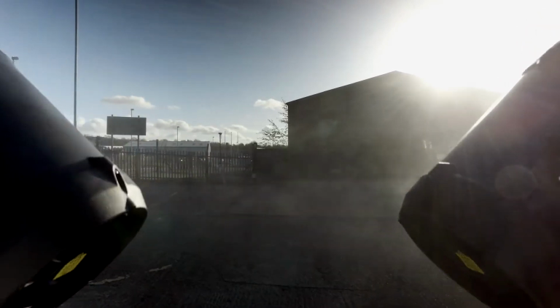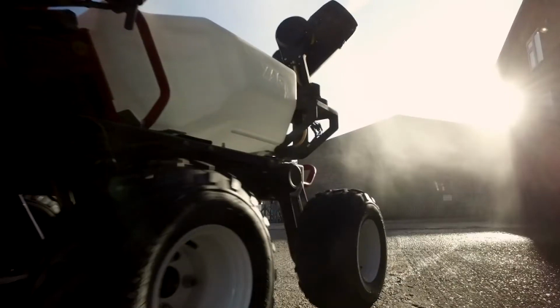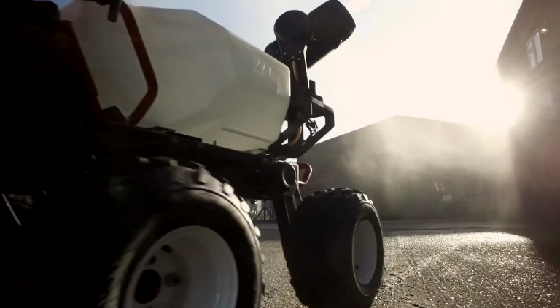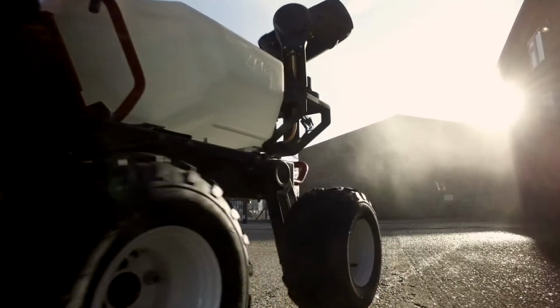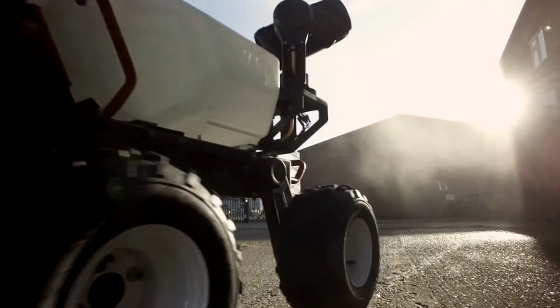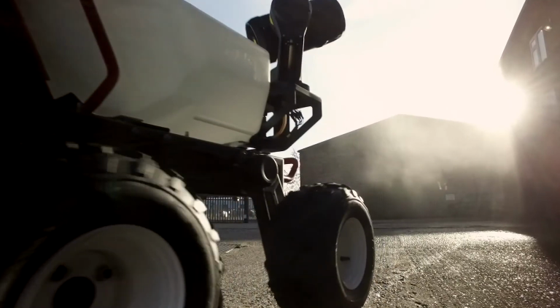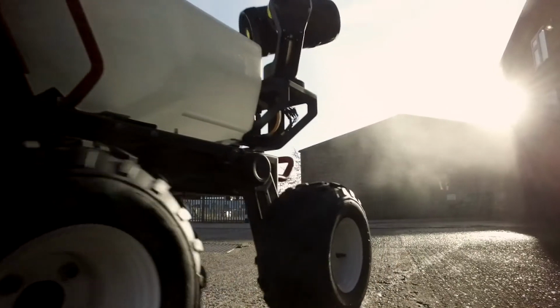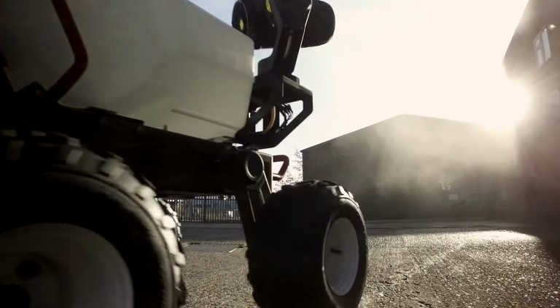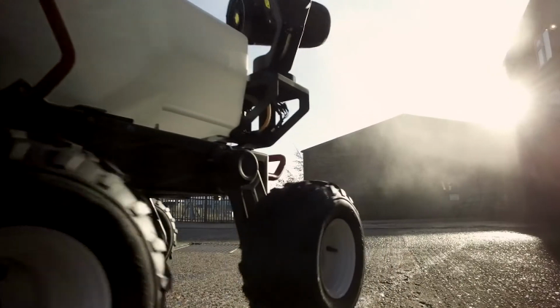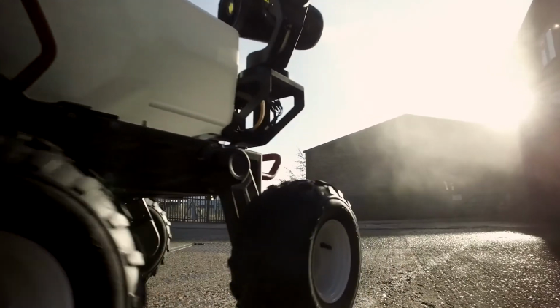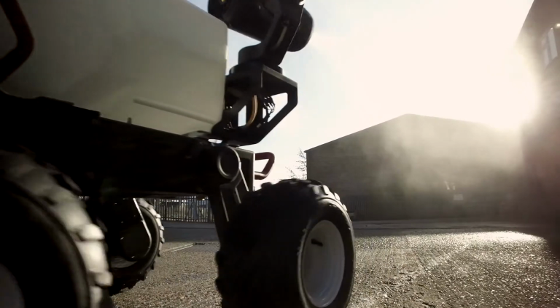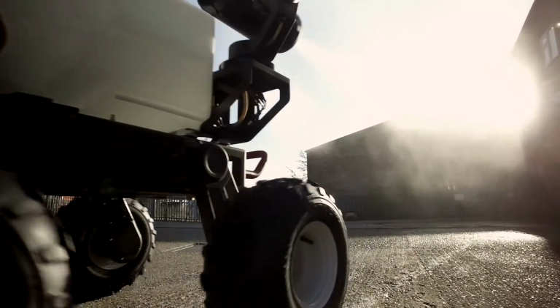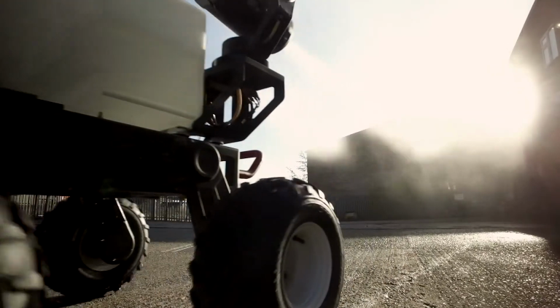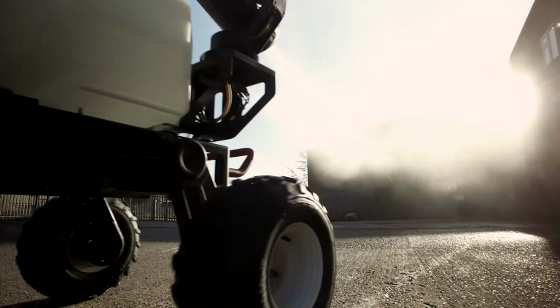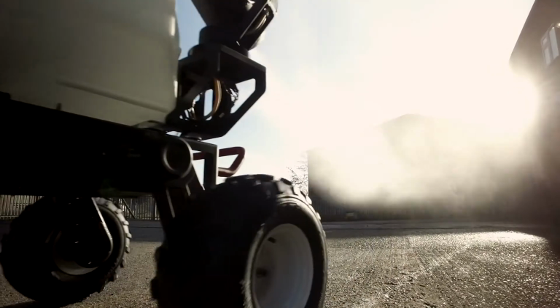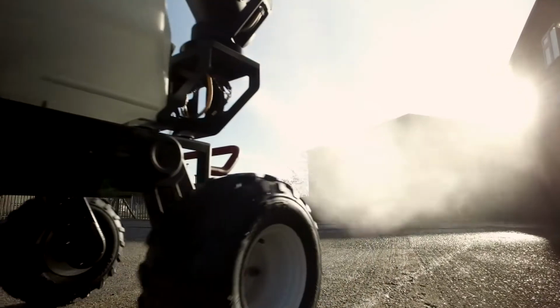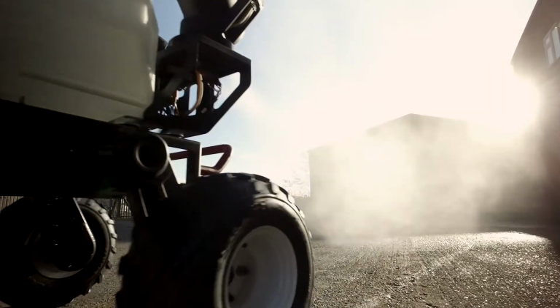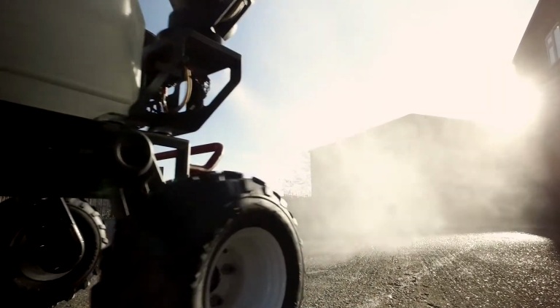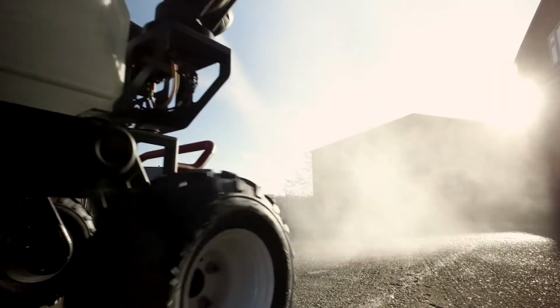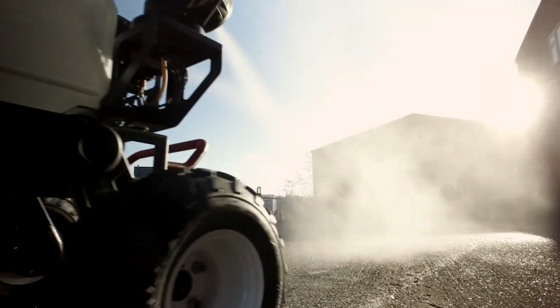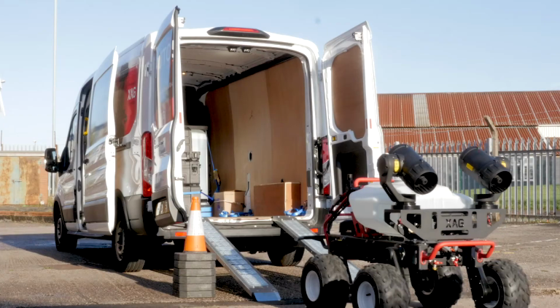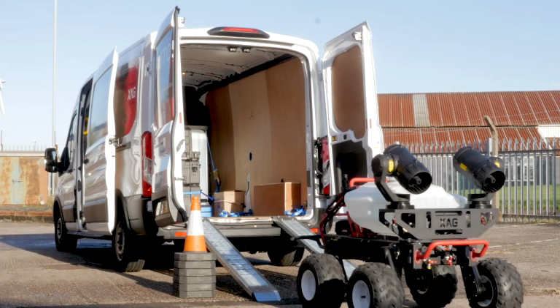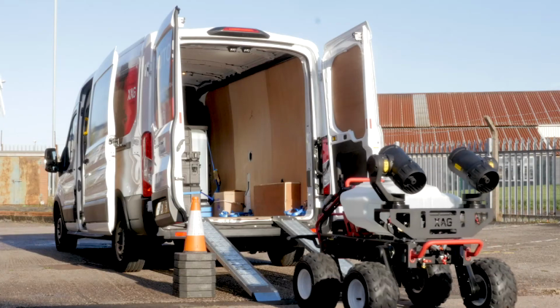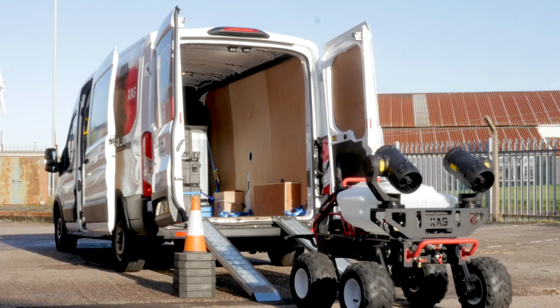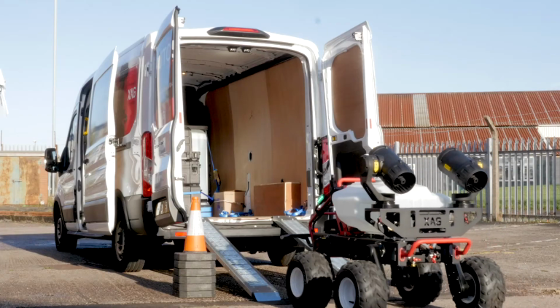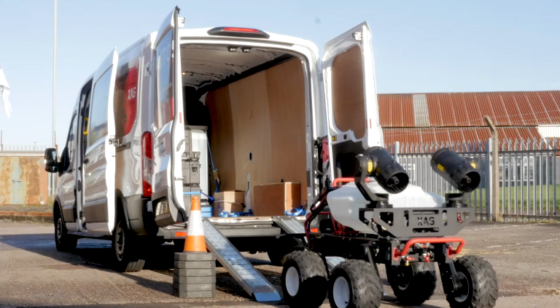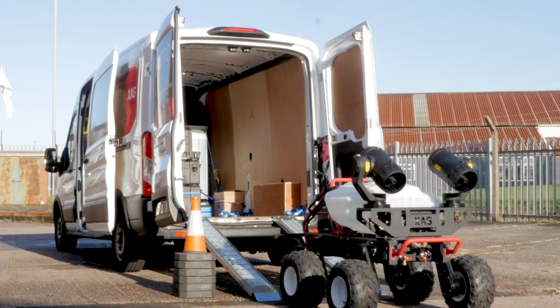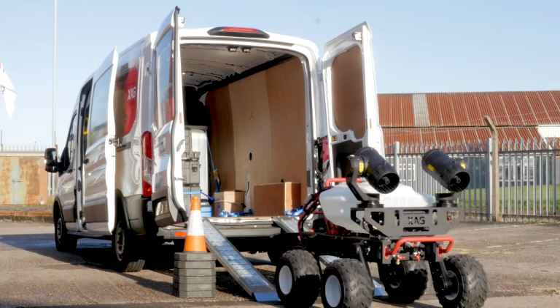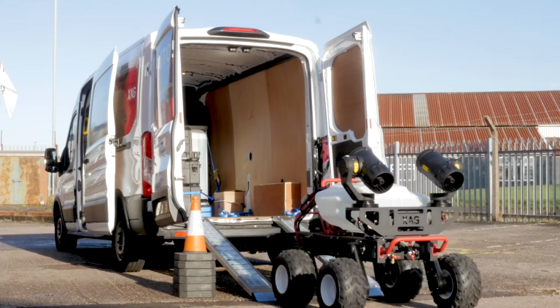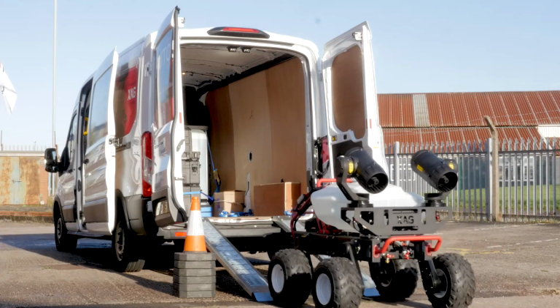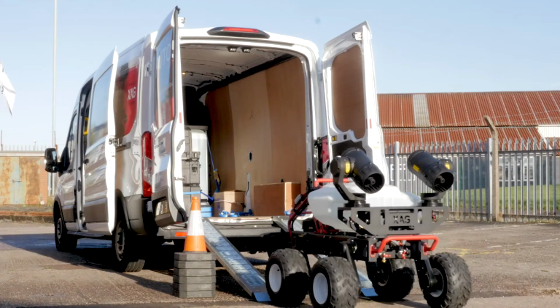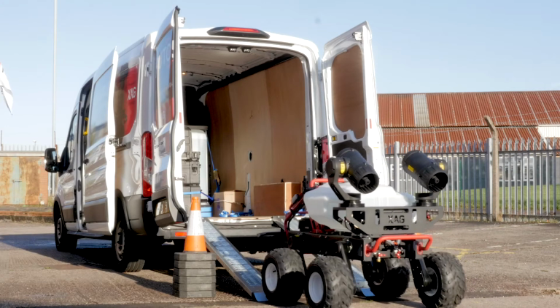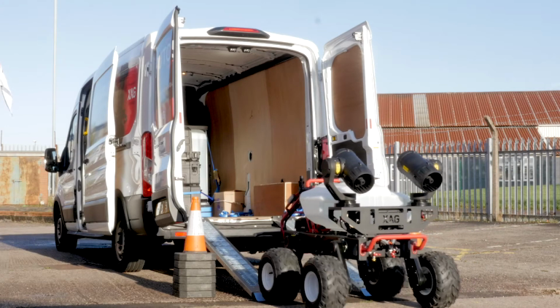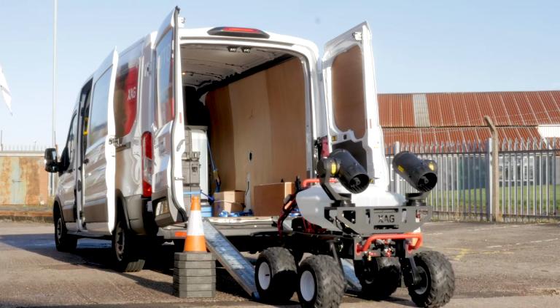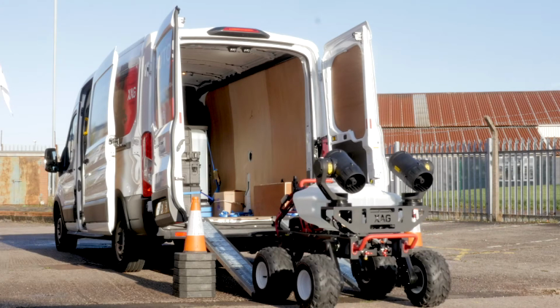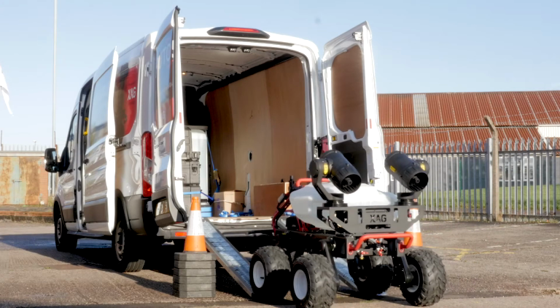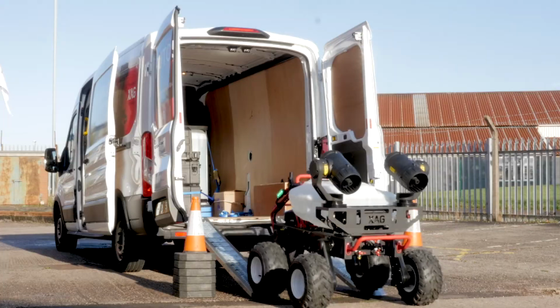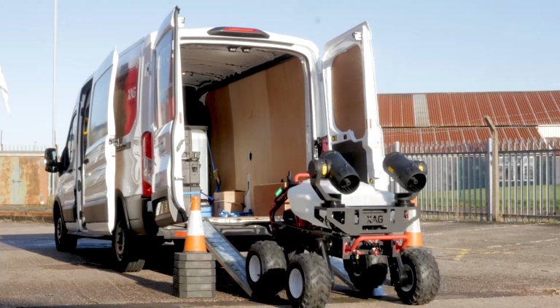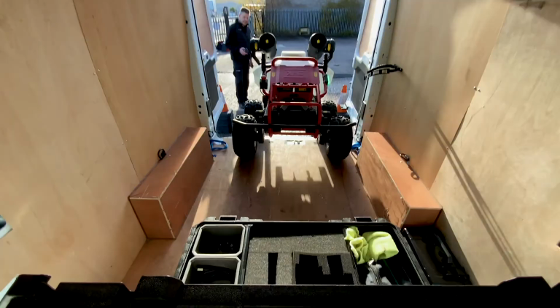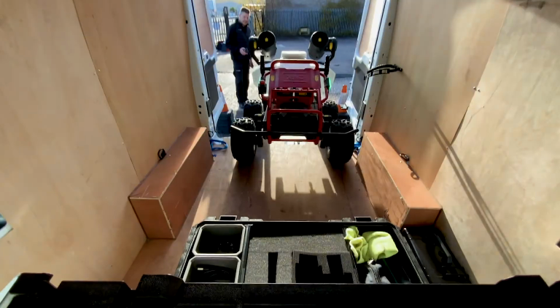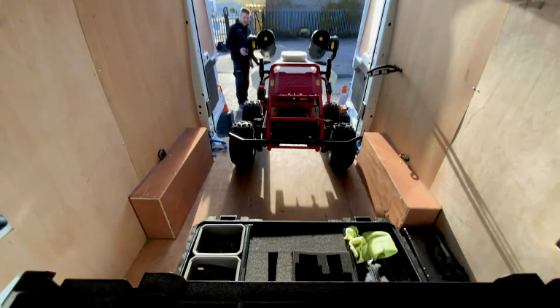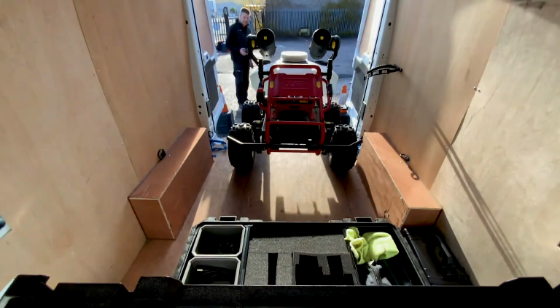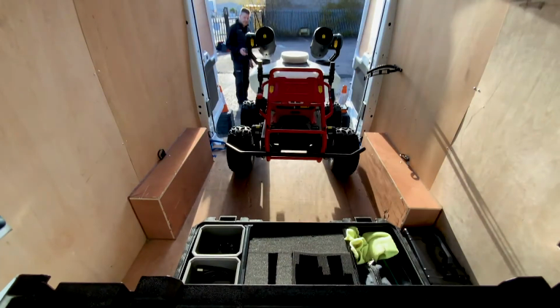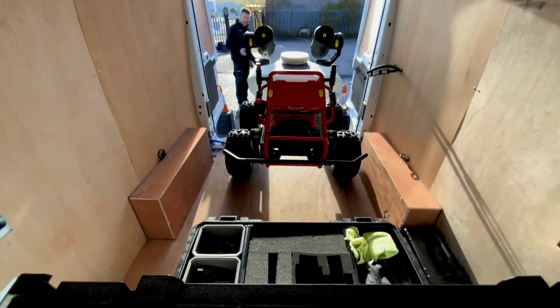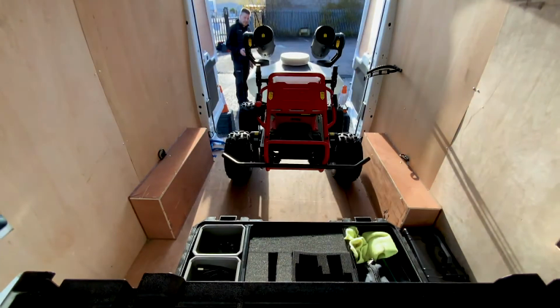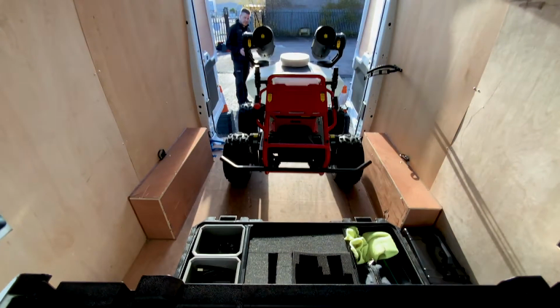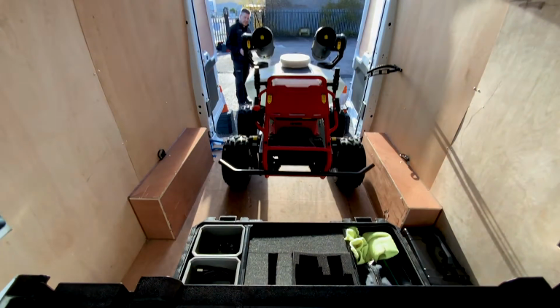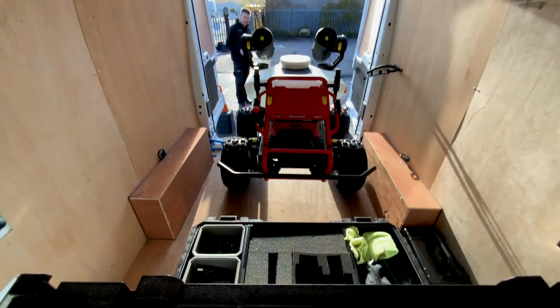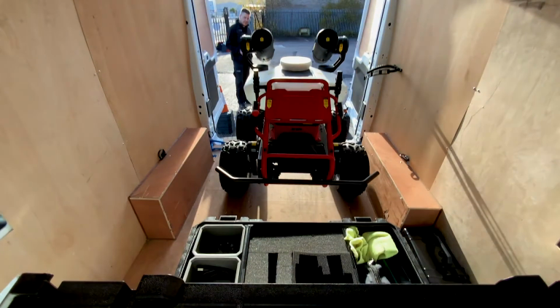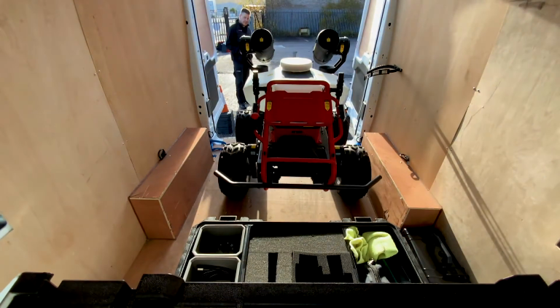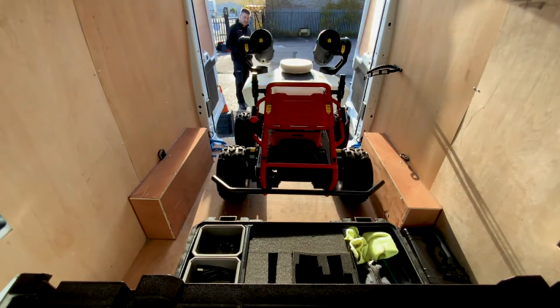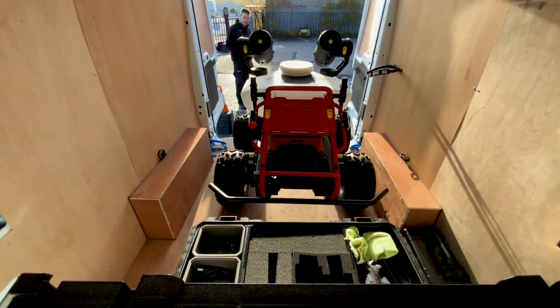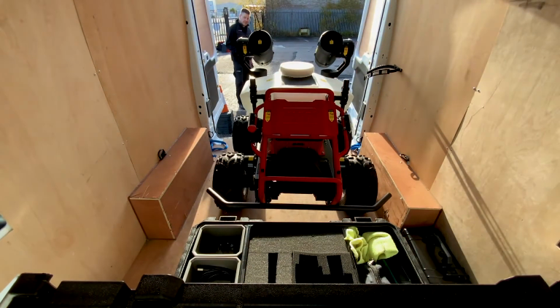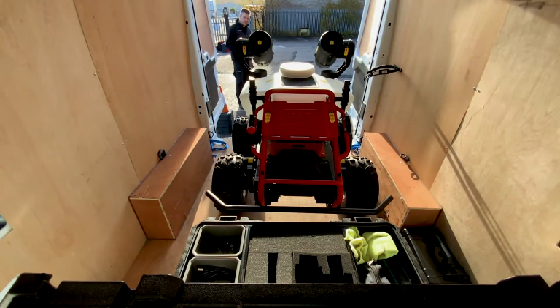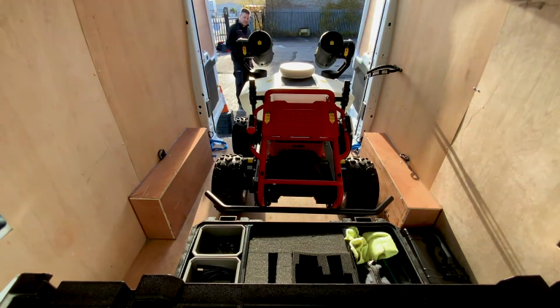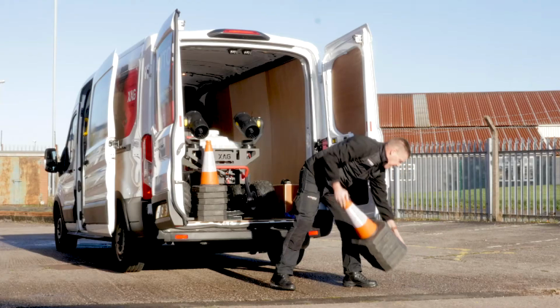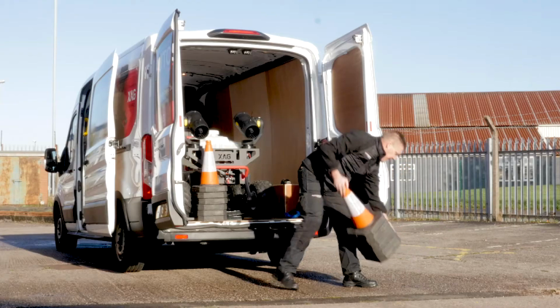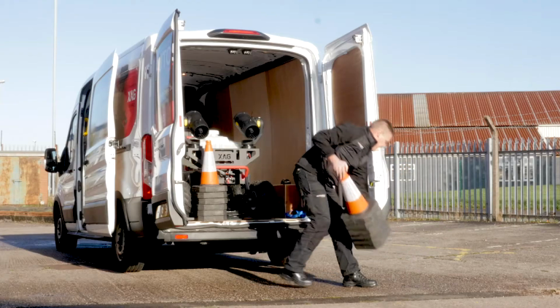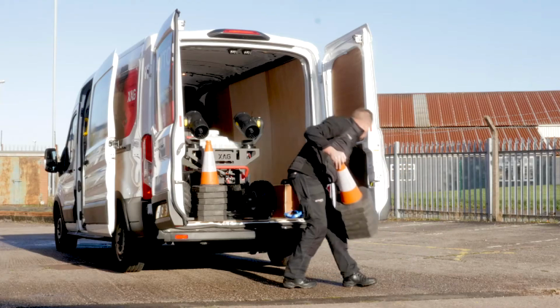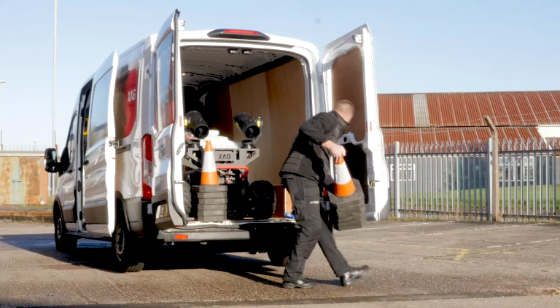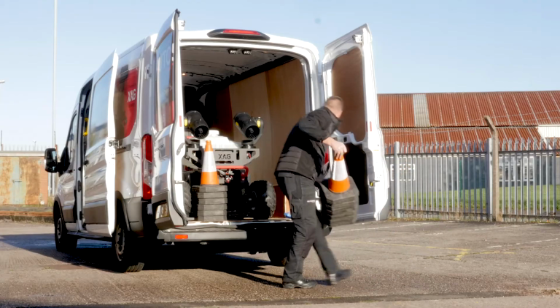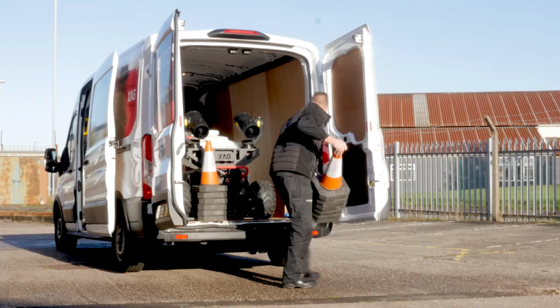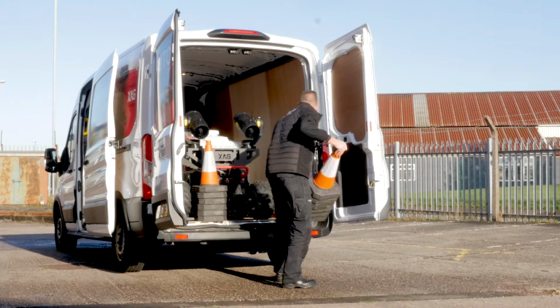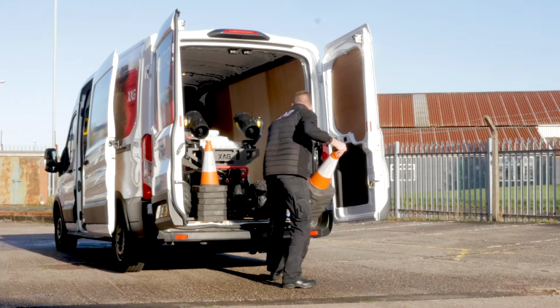With a run time of up to 4 hours and a 15-minute battery recharge, the R150 can cover 5 hectares per hour.